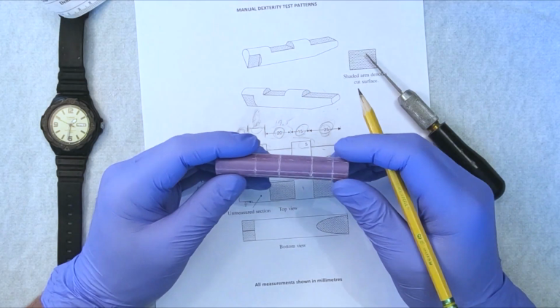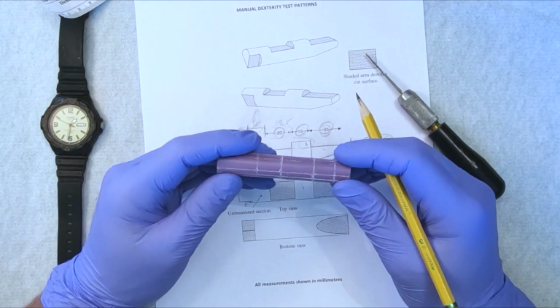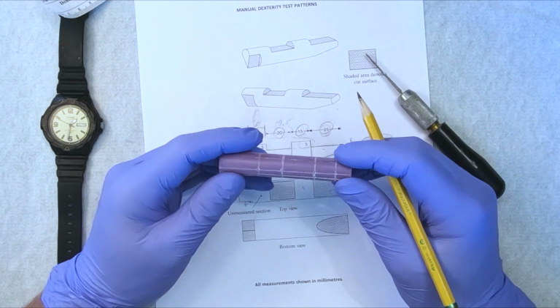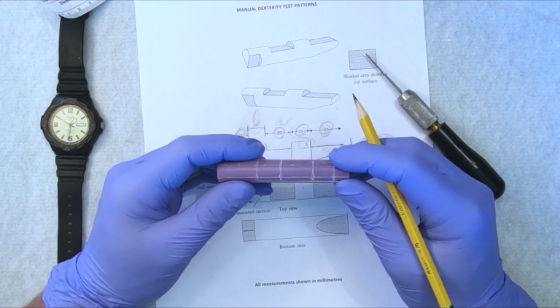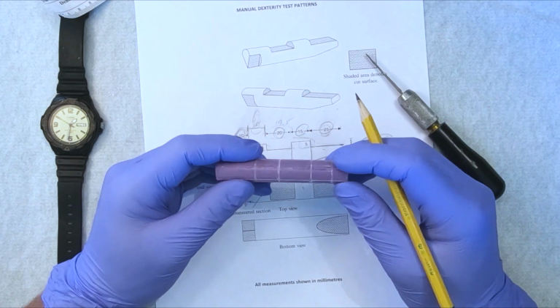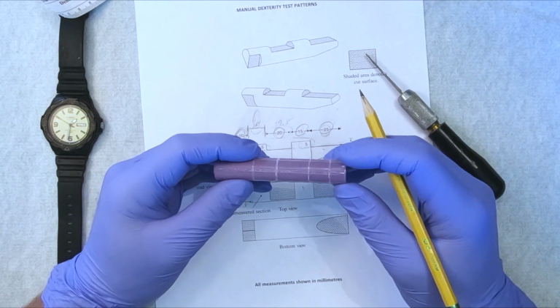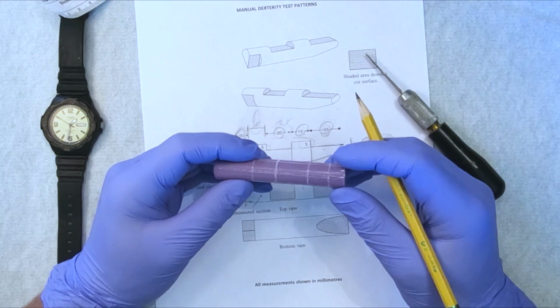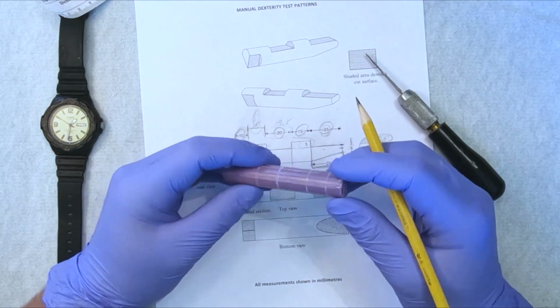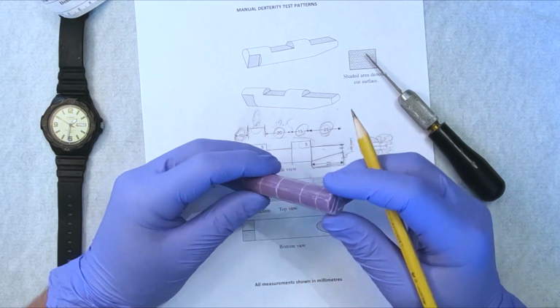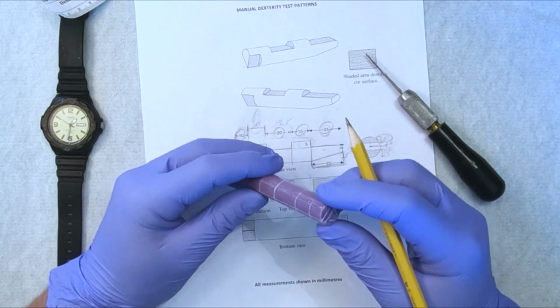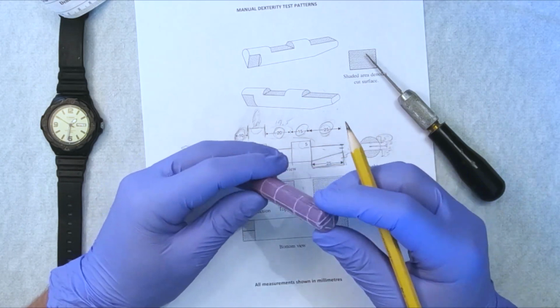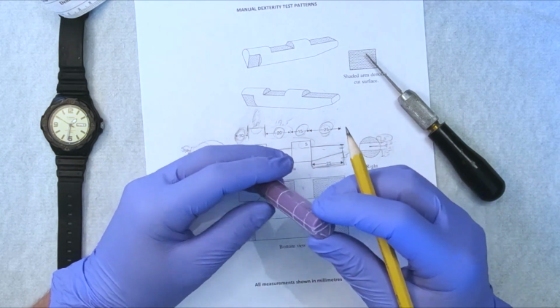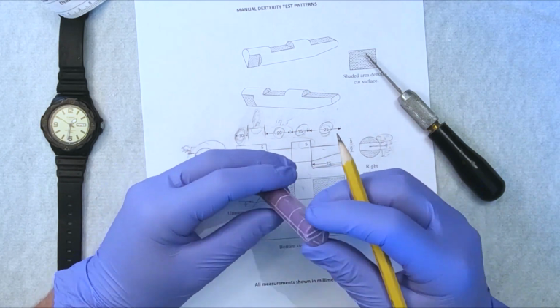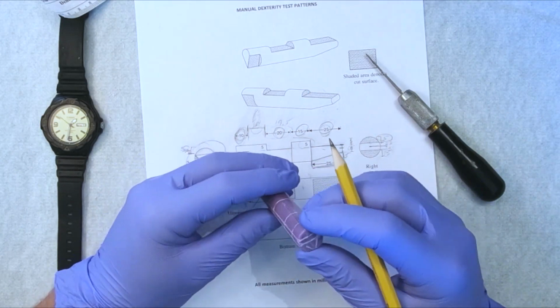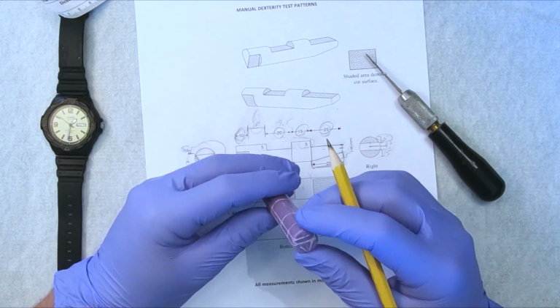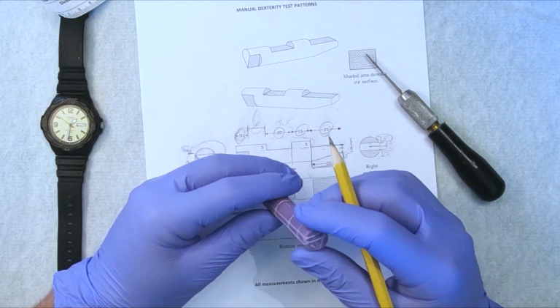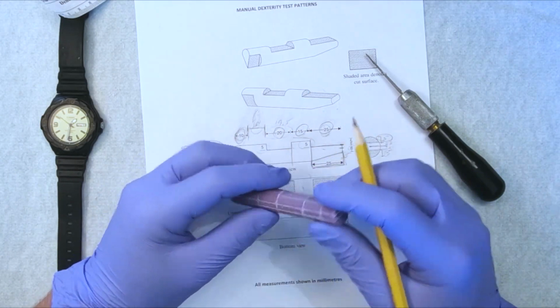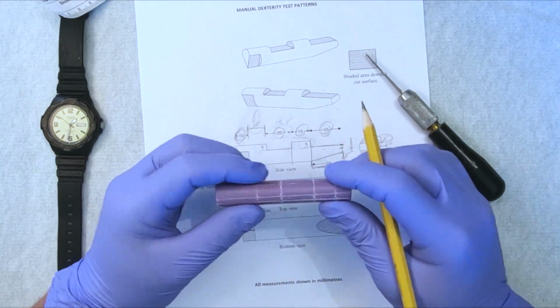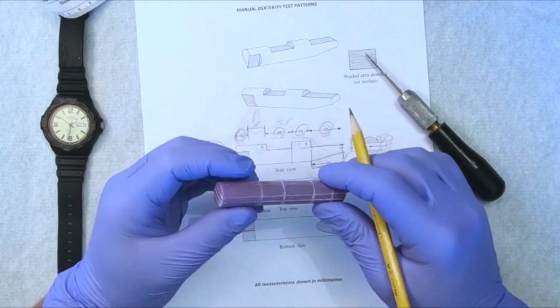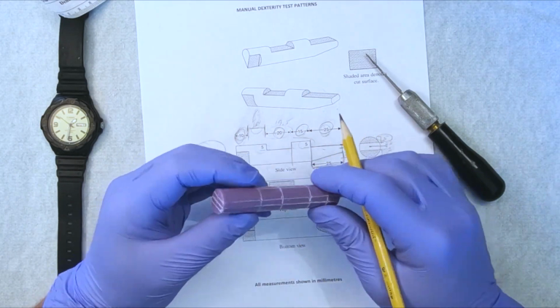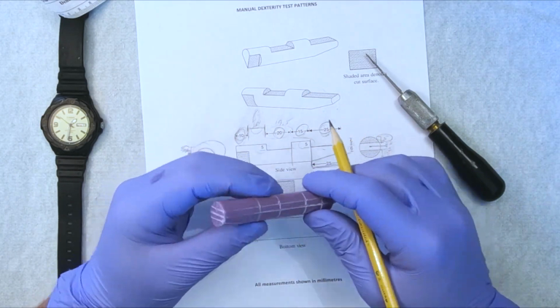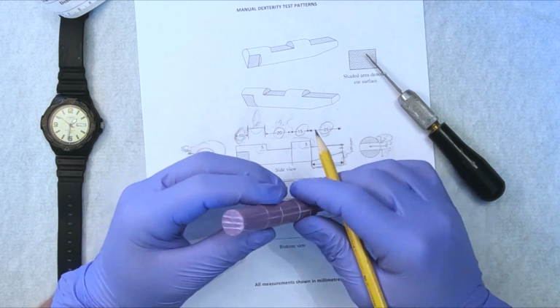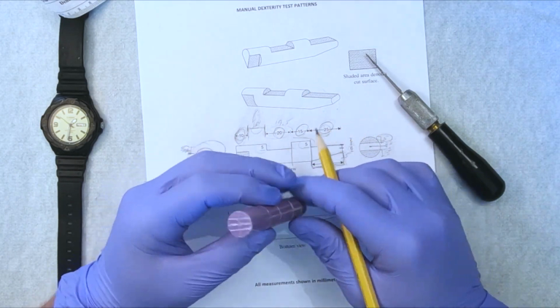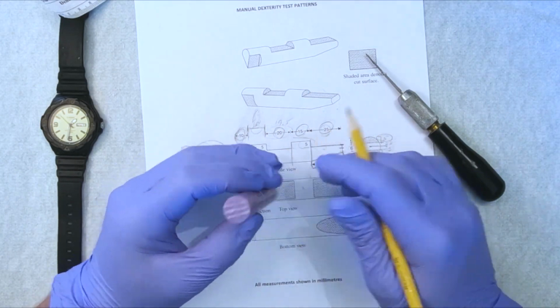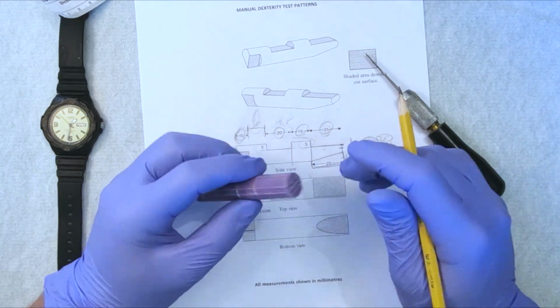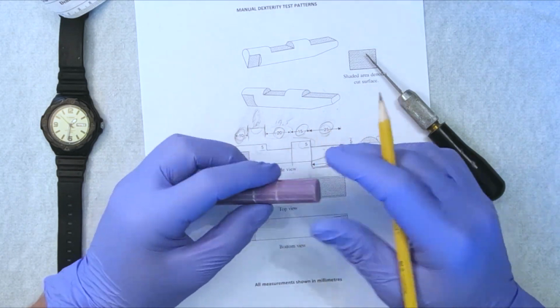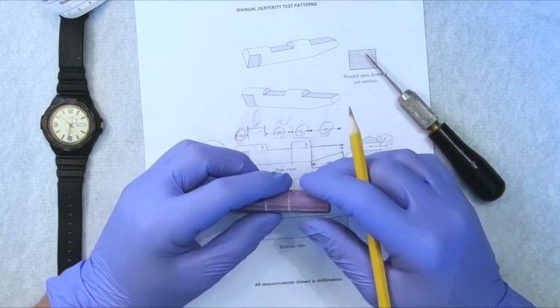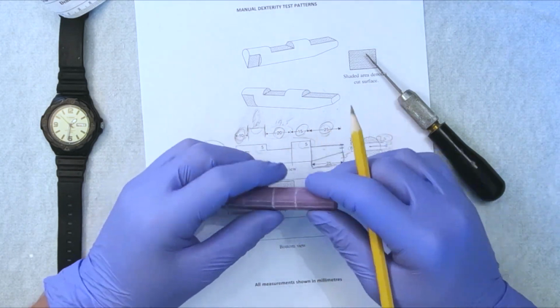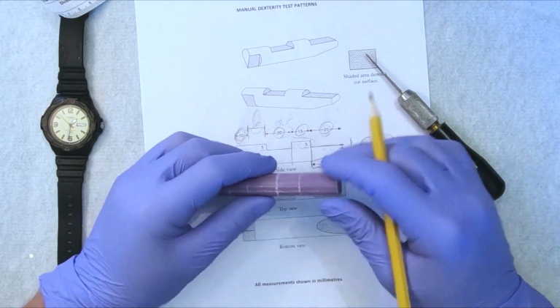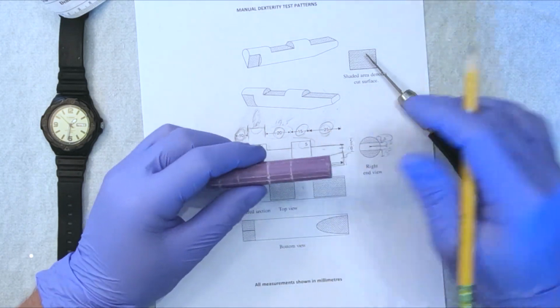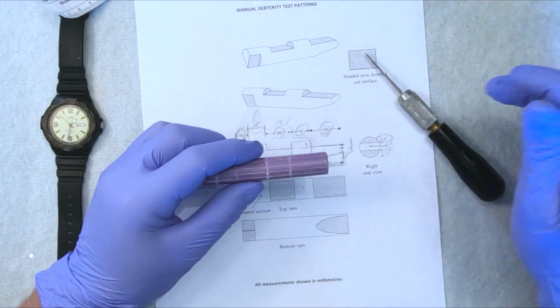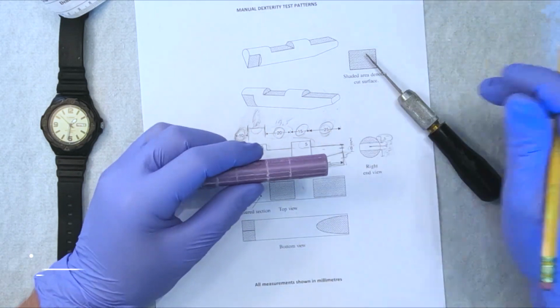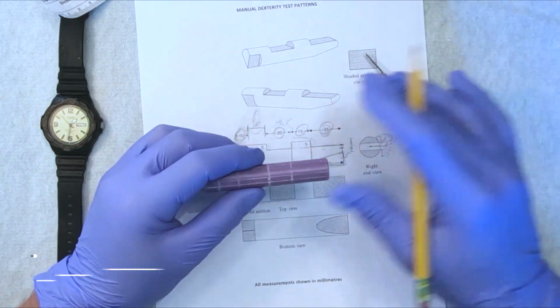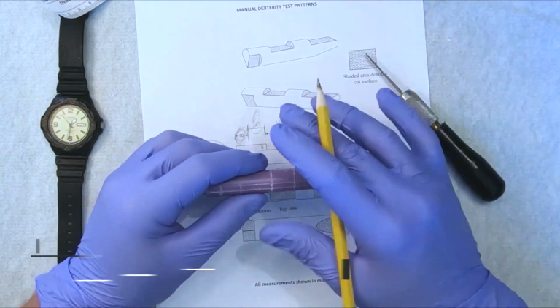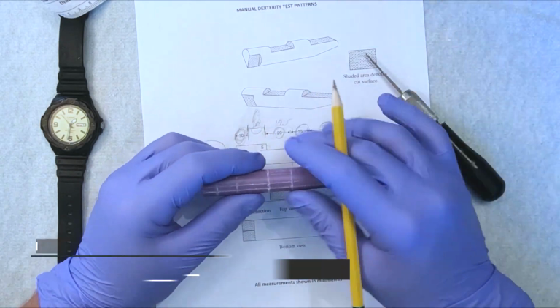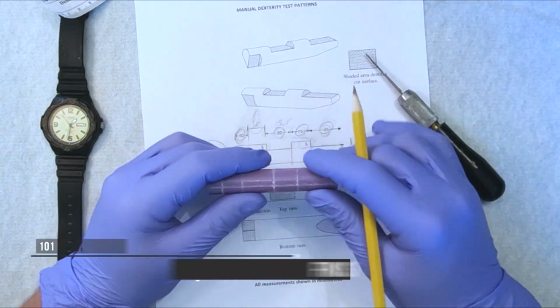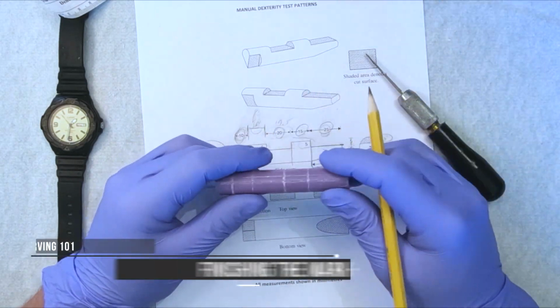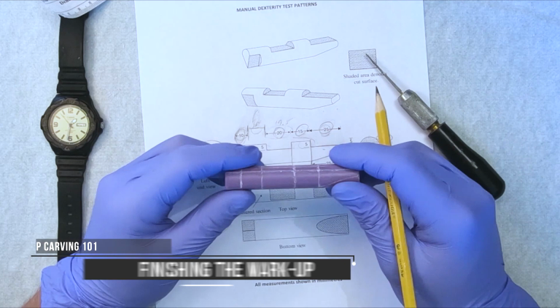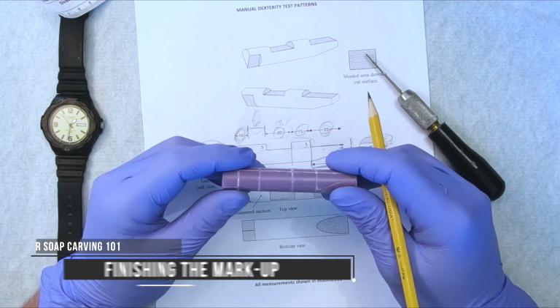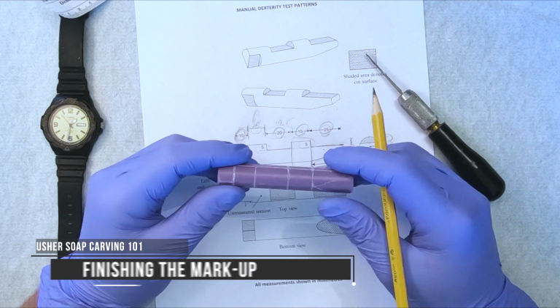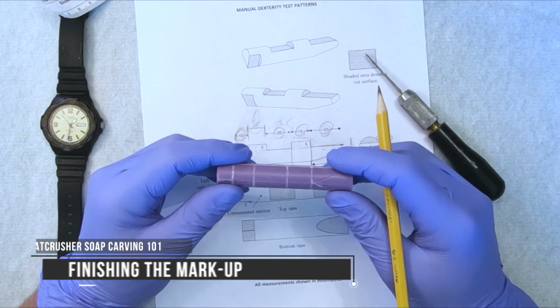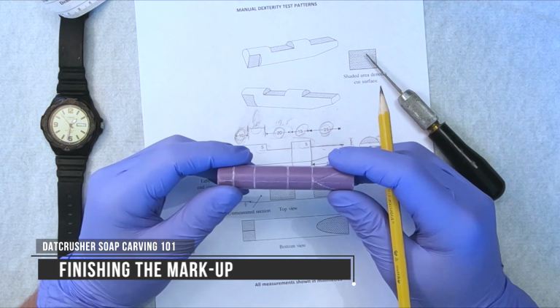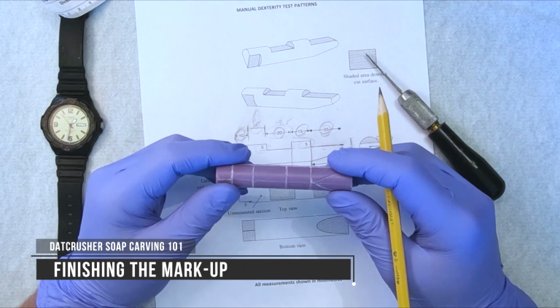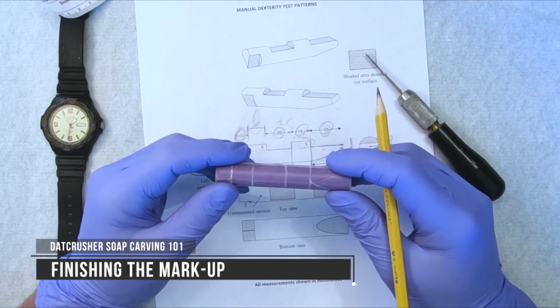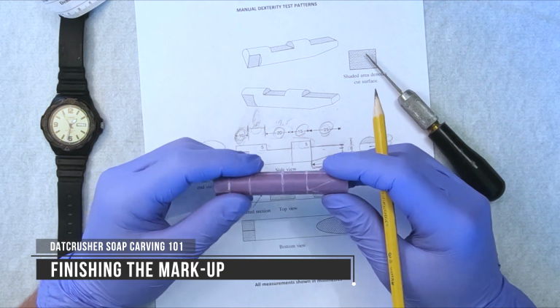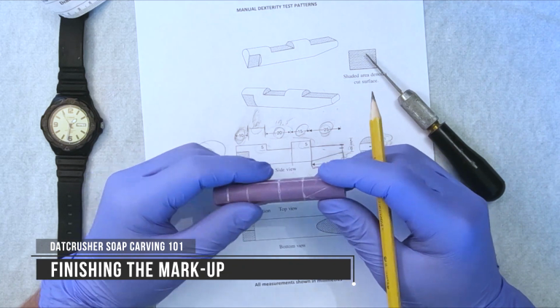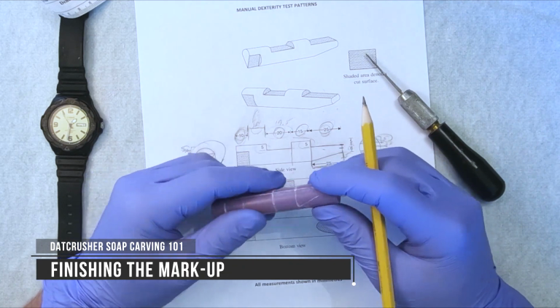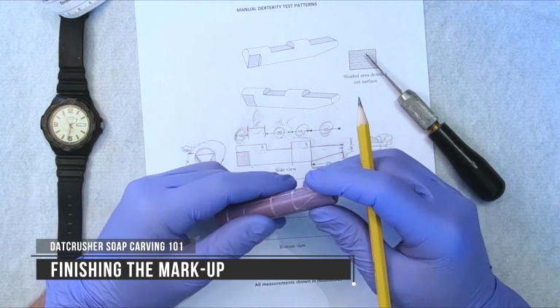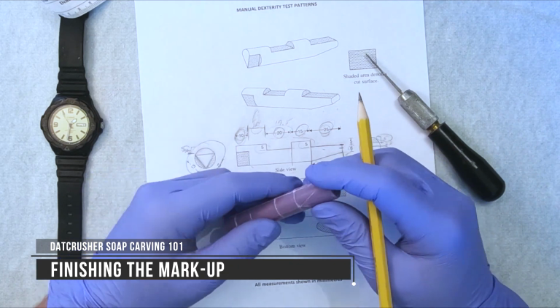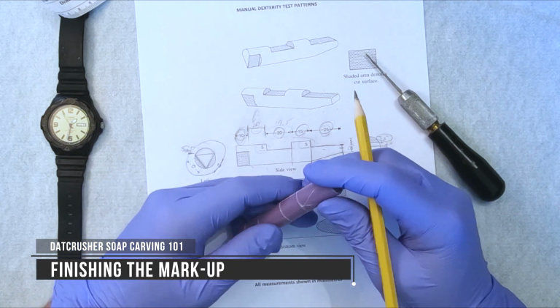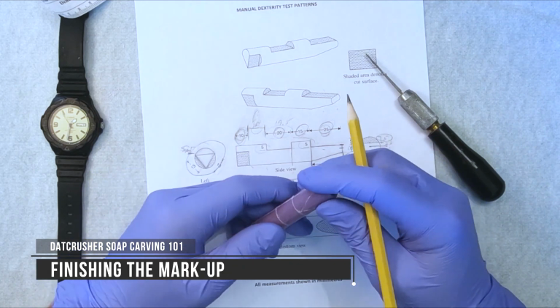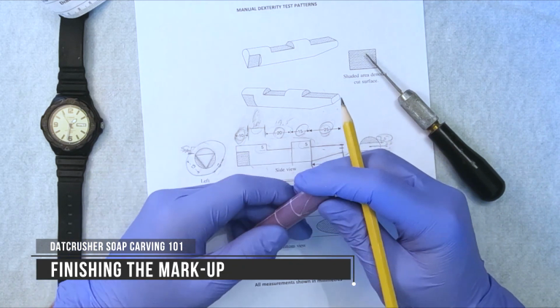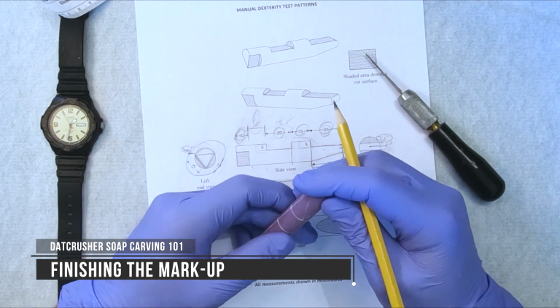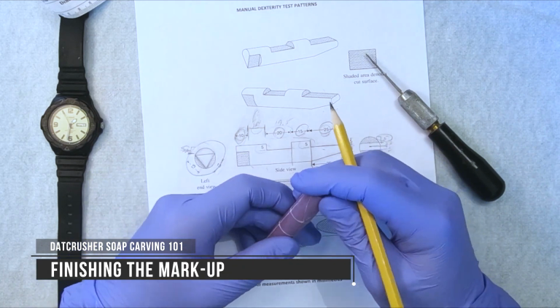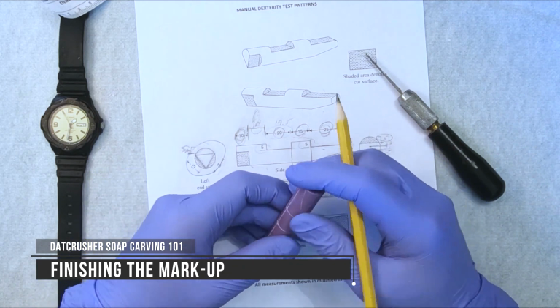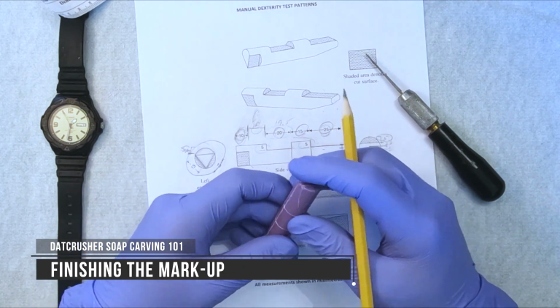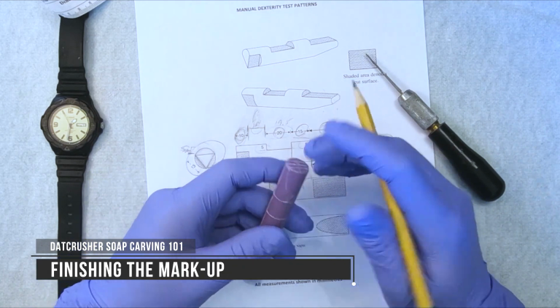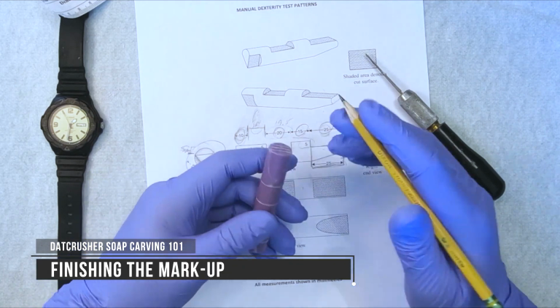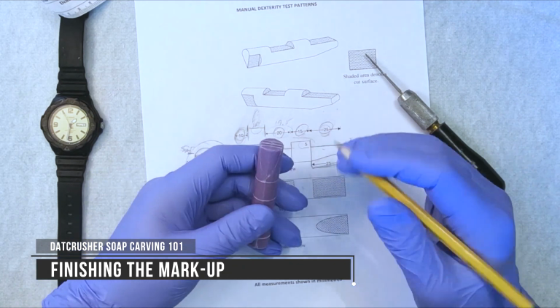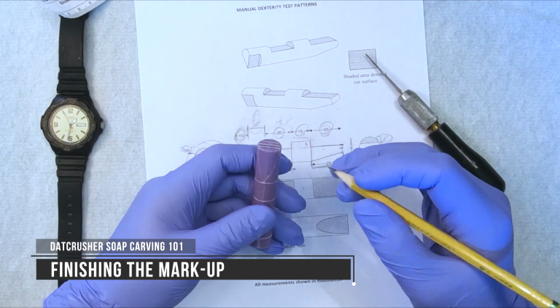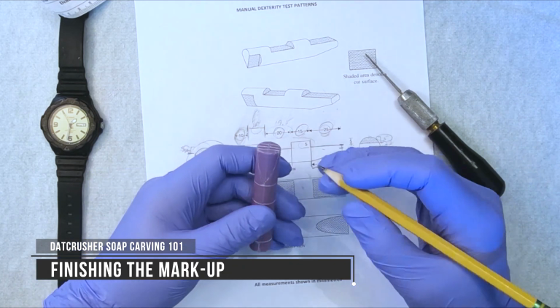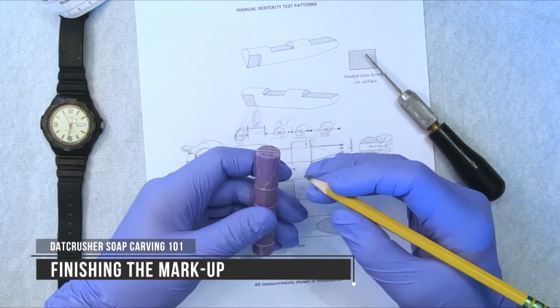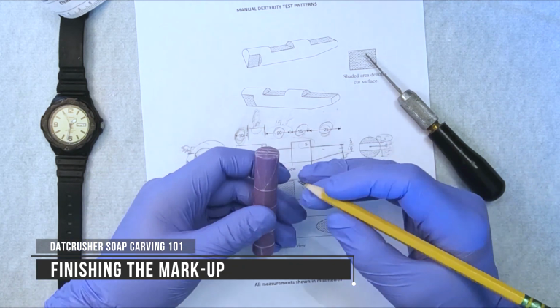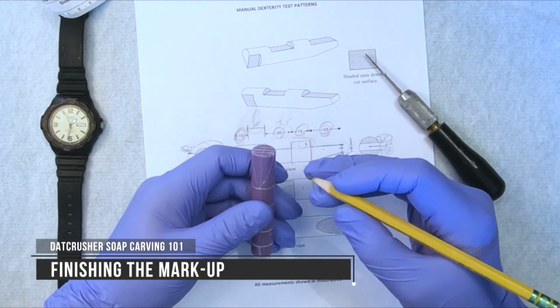As I said before, you want to make sure all your measurements are perfect, so you're going to double check. And then you're going to mark it up, okay?